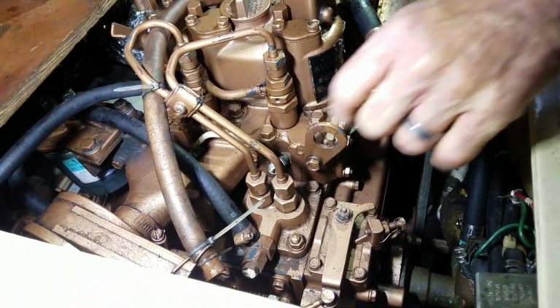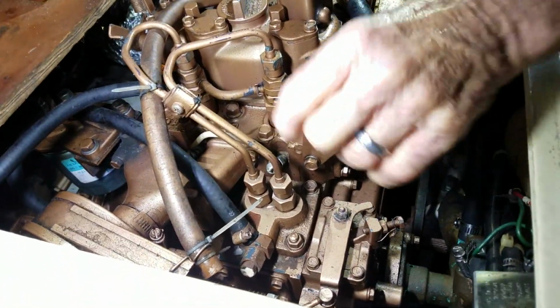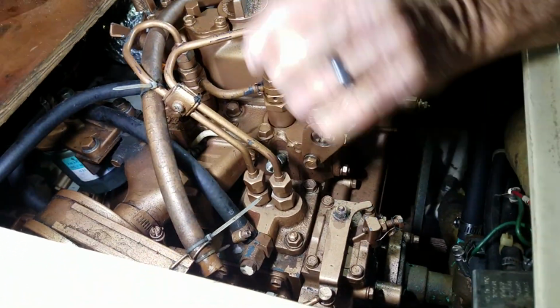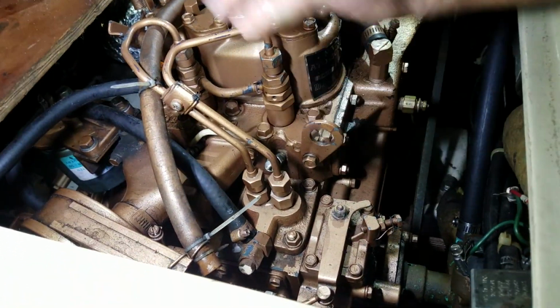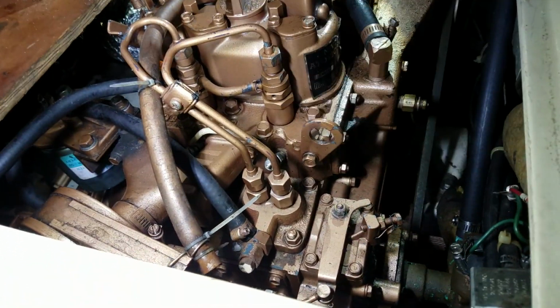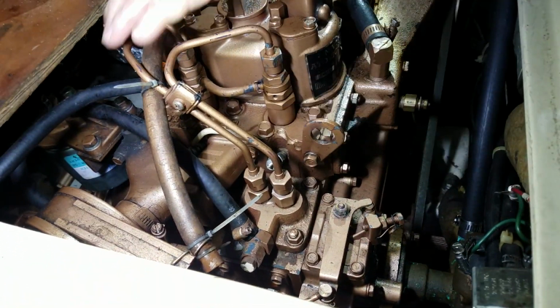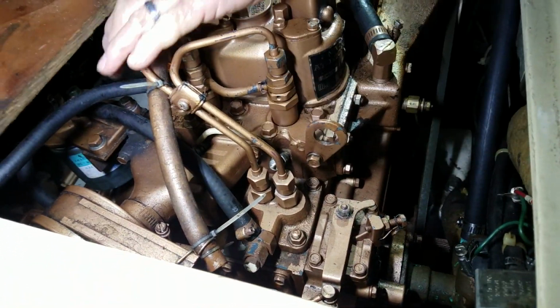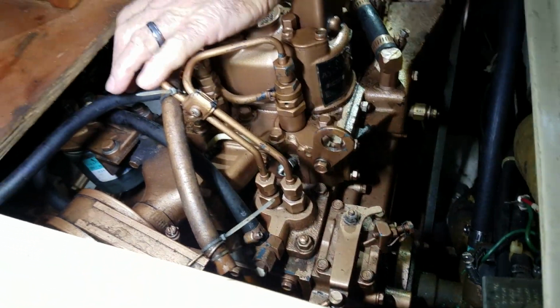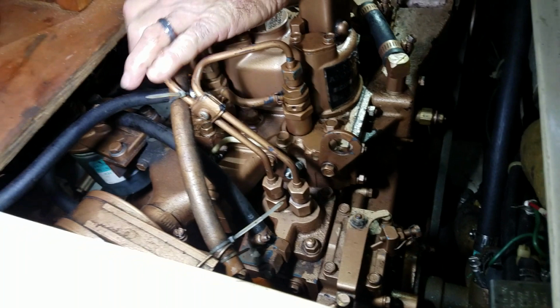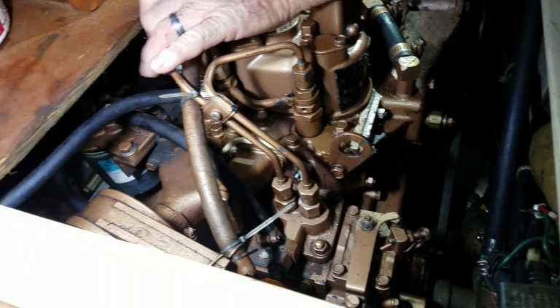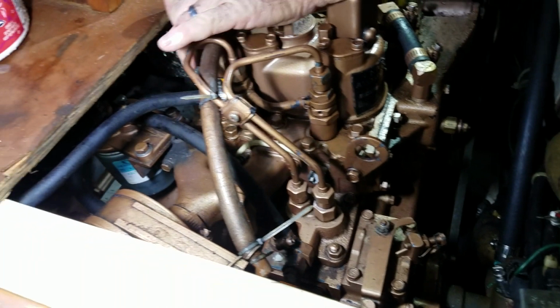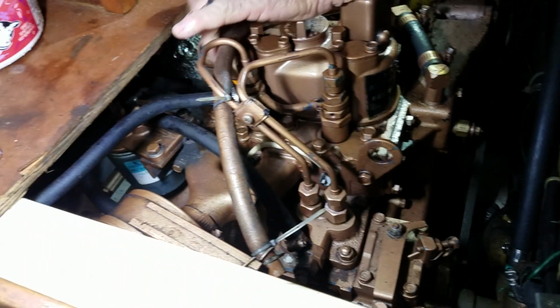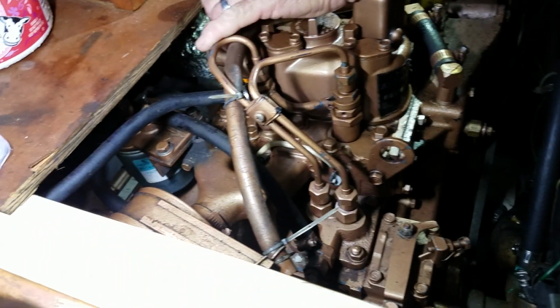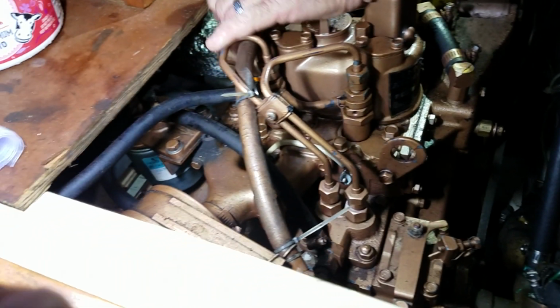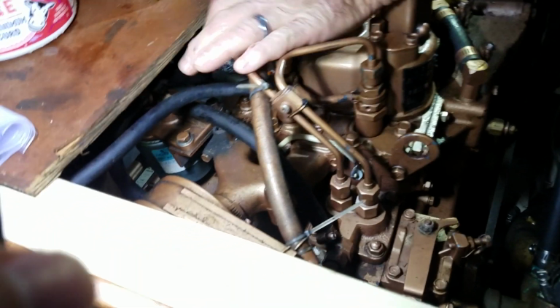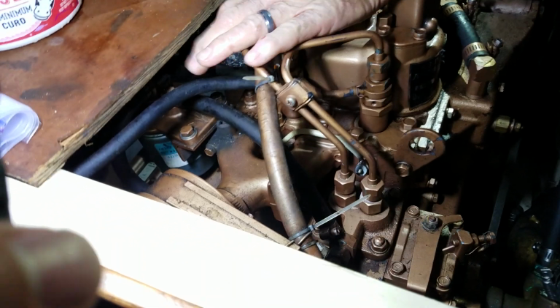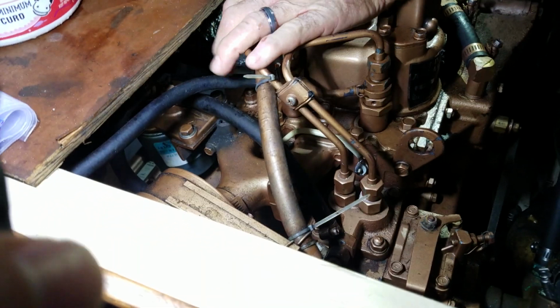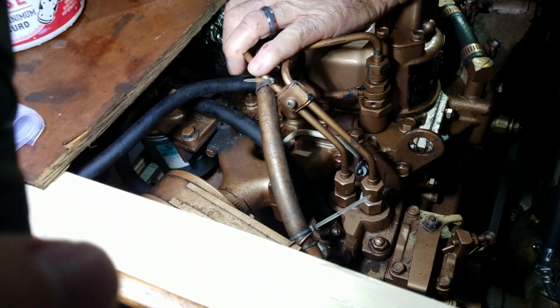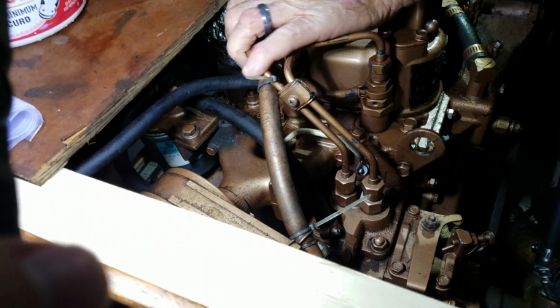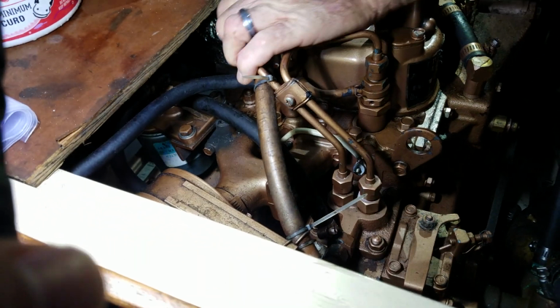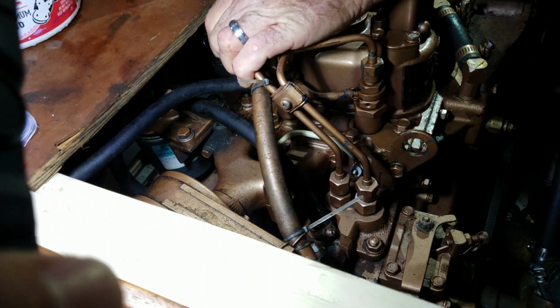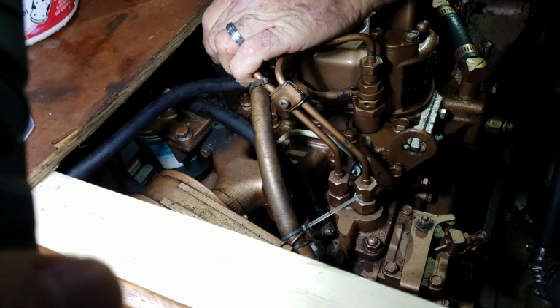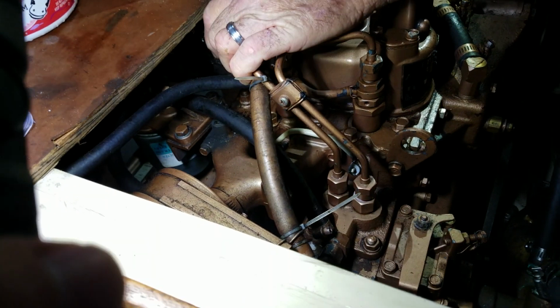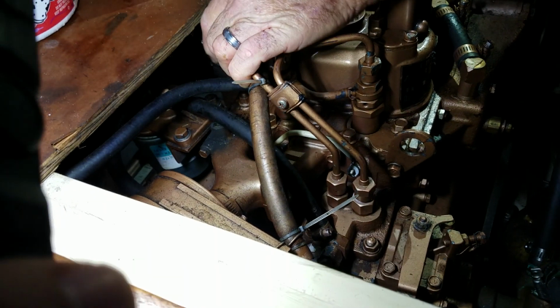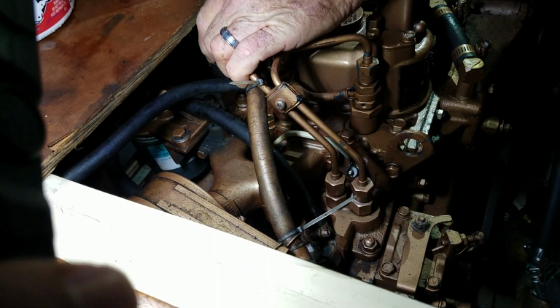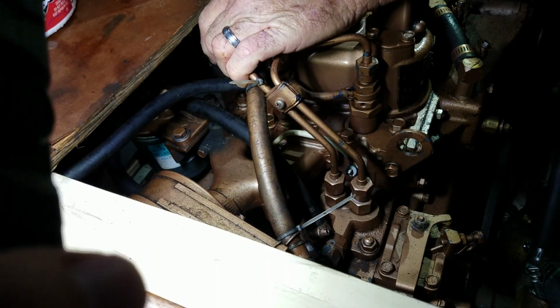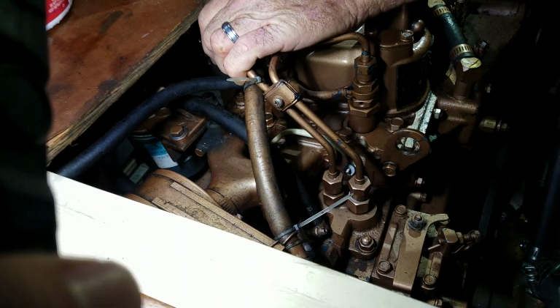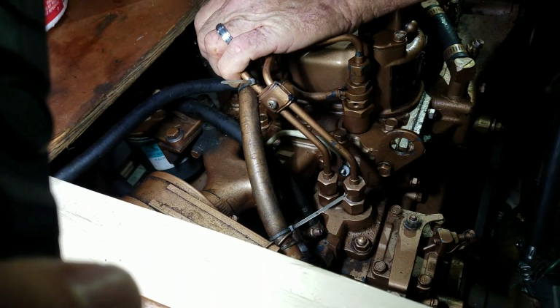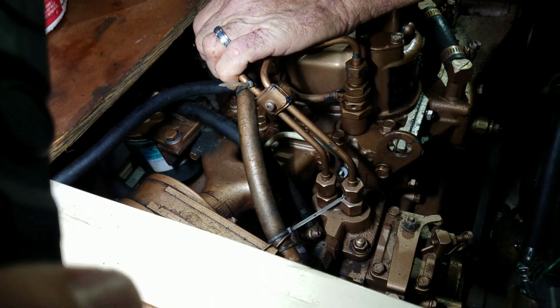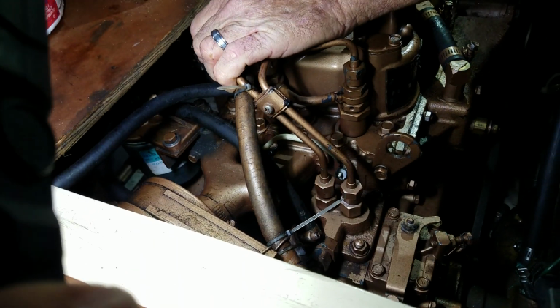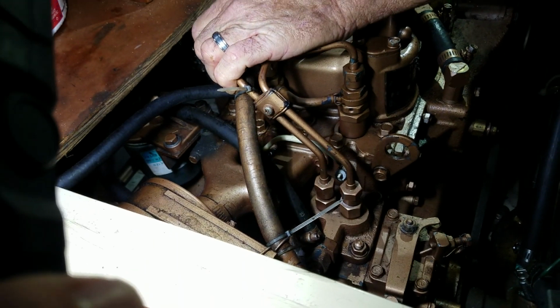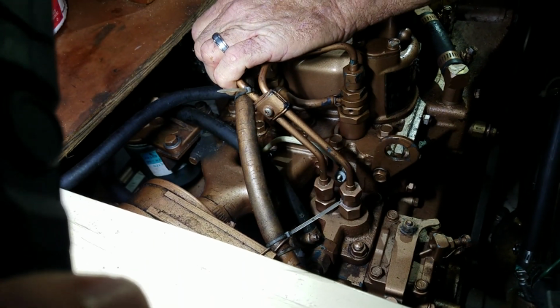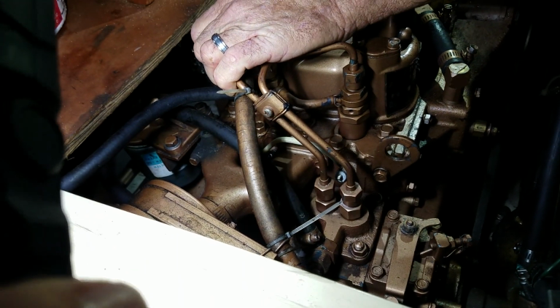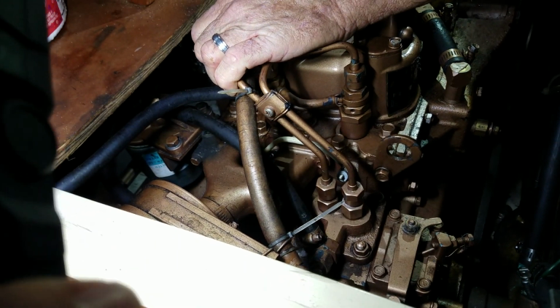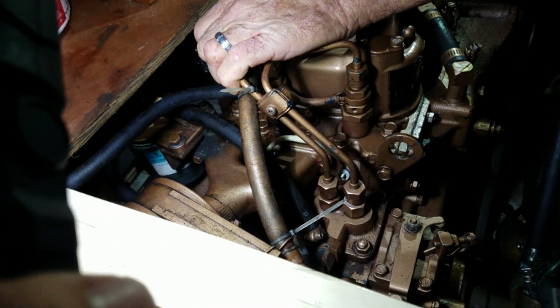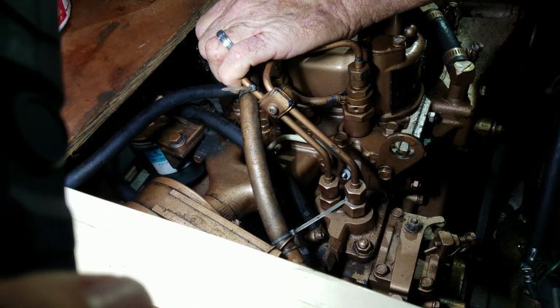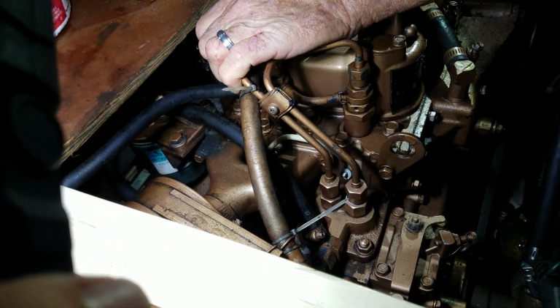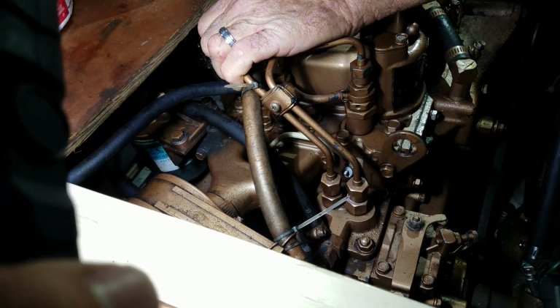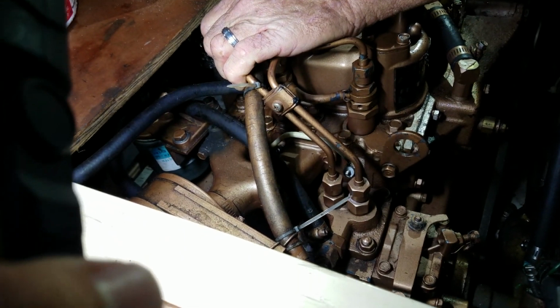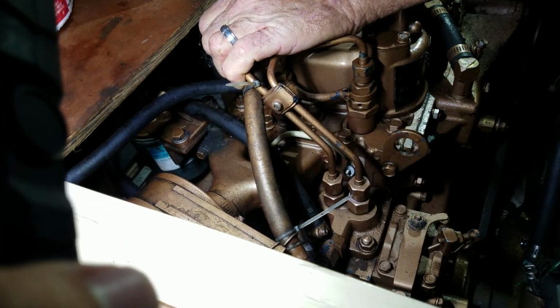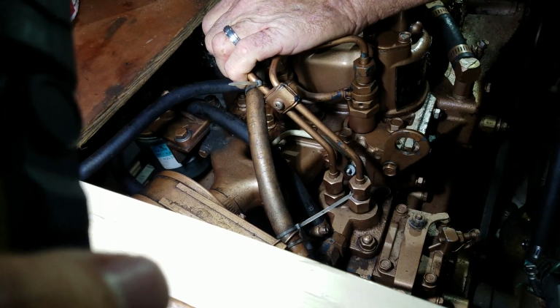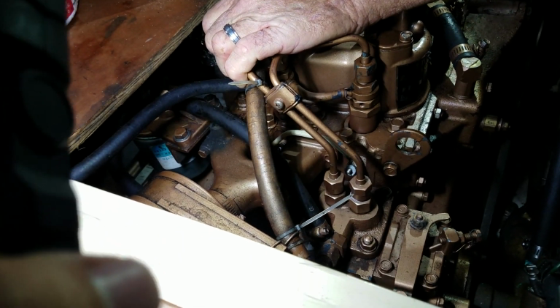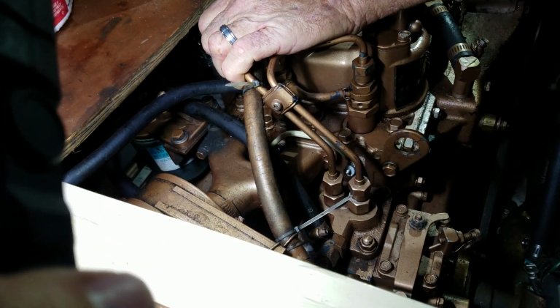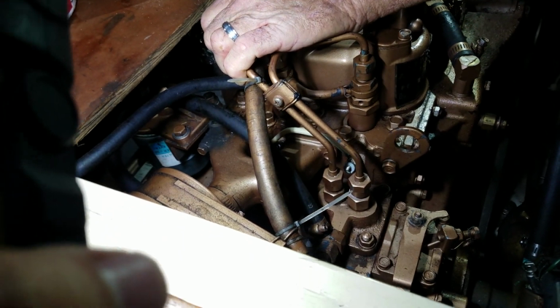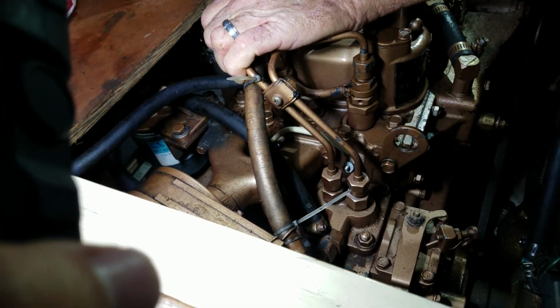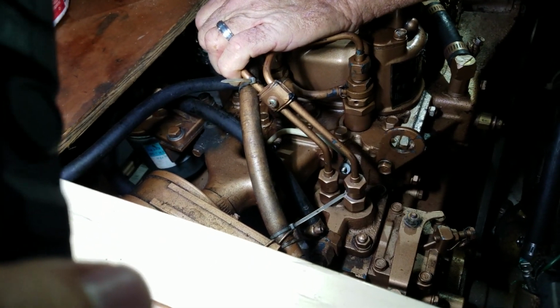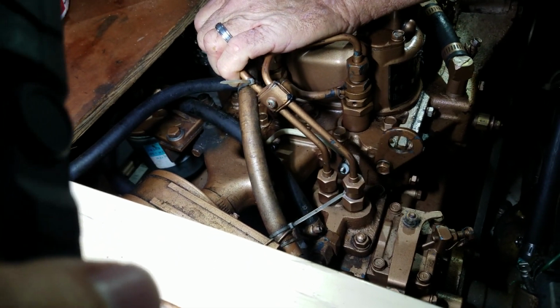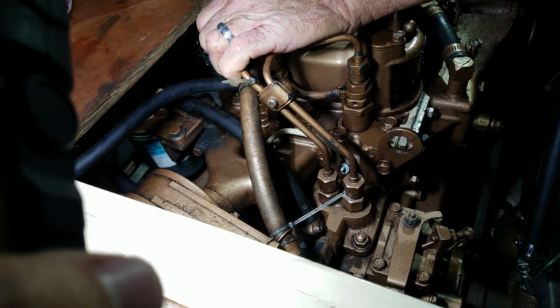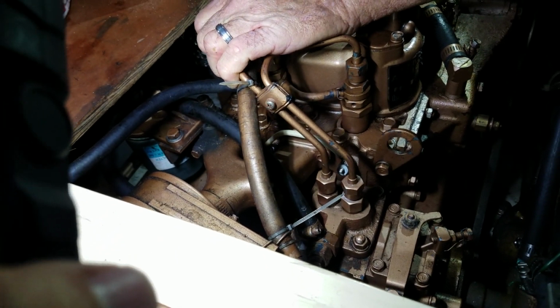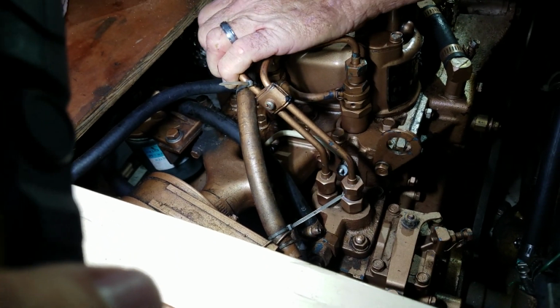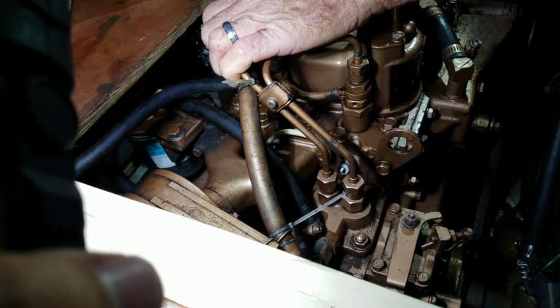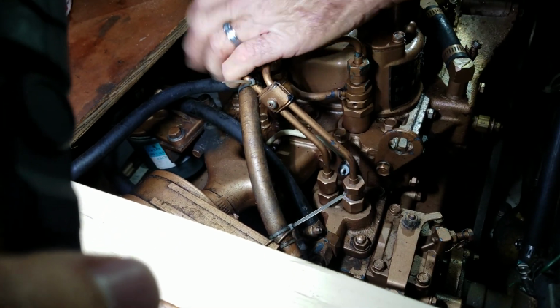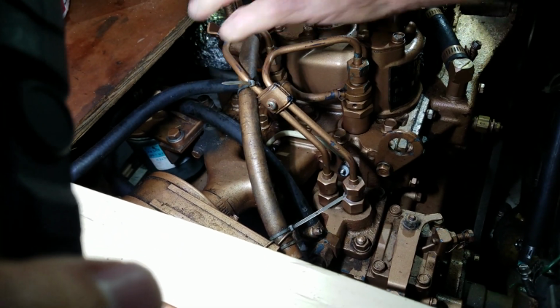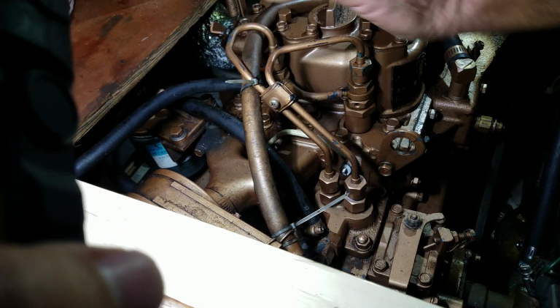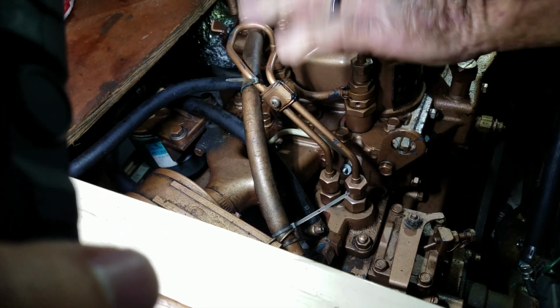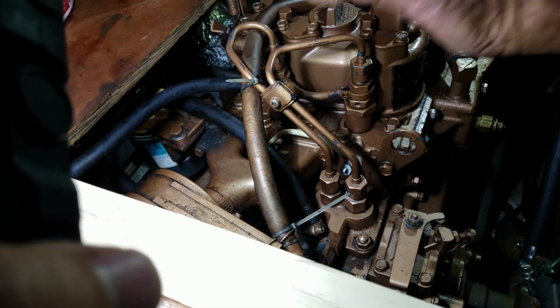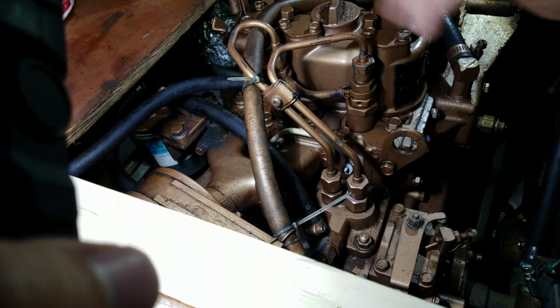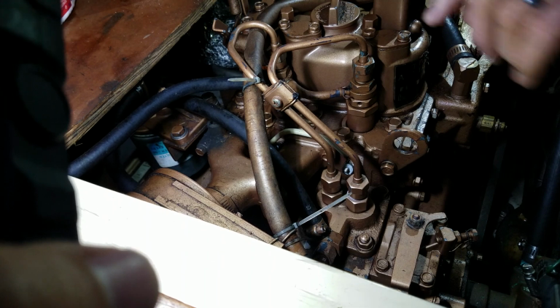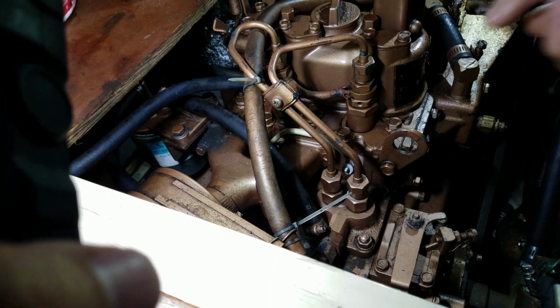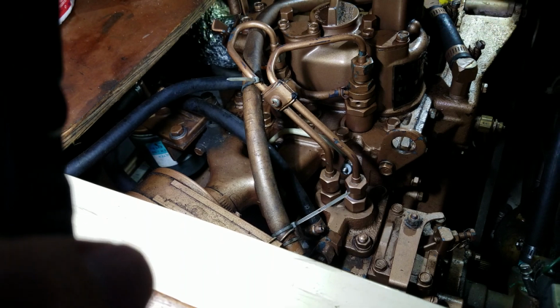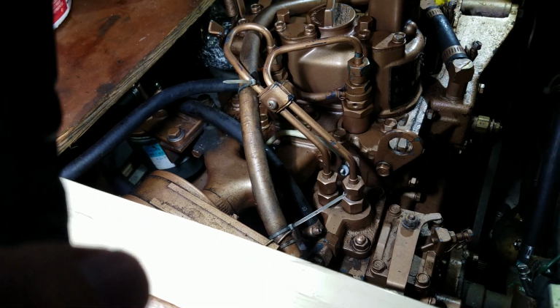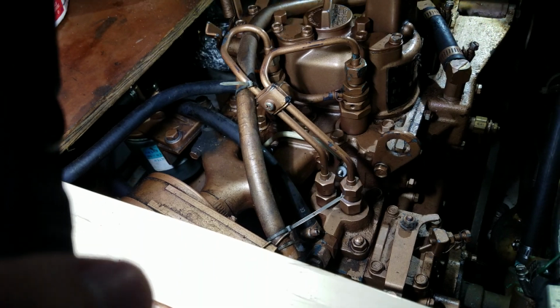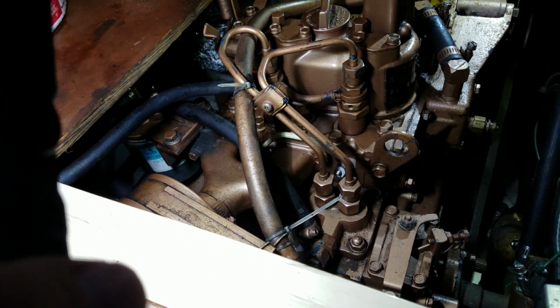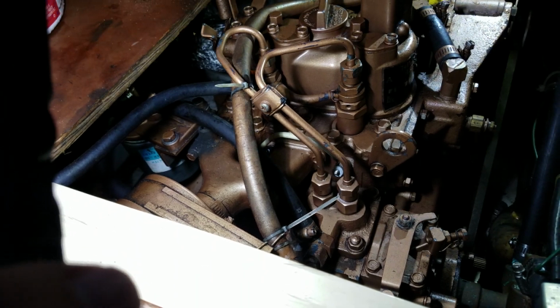Anyway, this will allow you to — if you've got a marginal battery and it just won't turn it over fast — these little engines start pretty well.